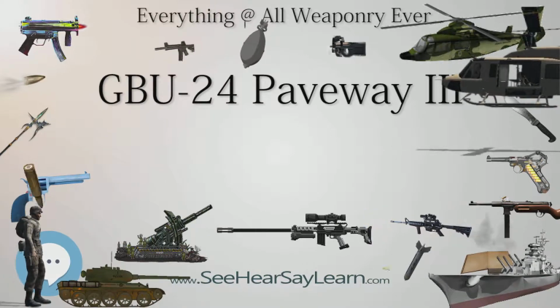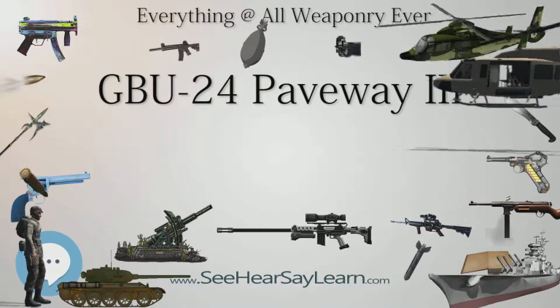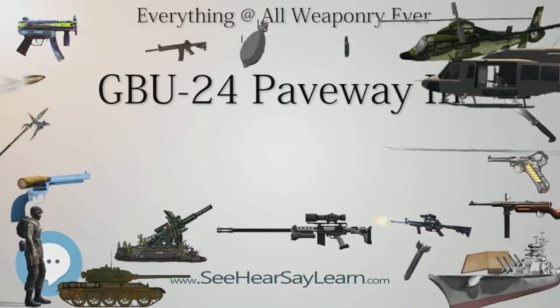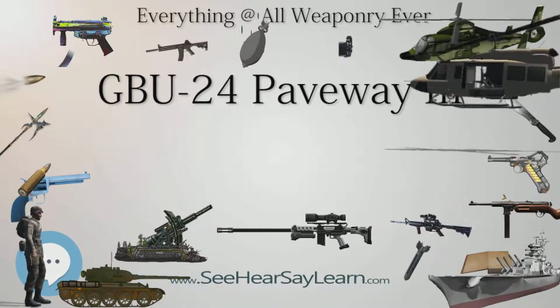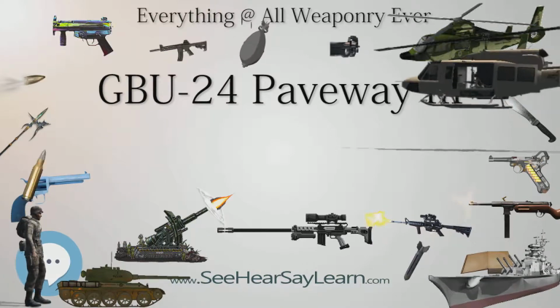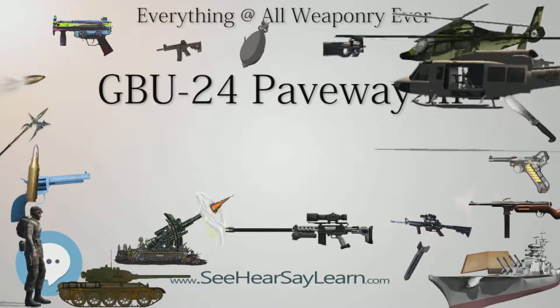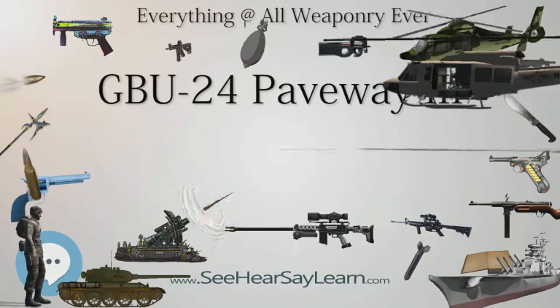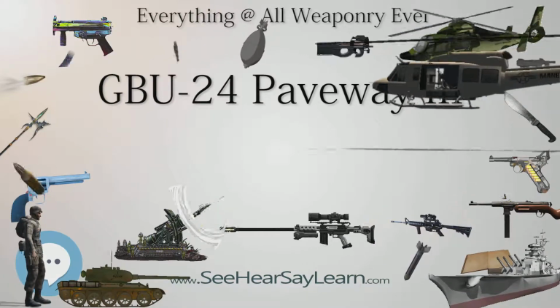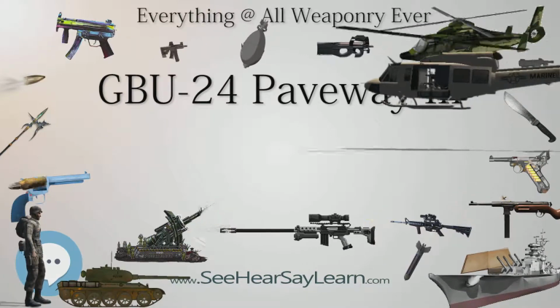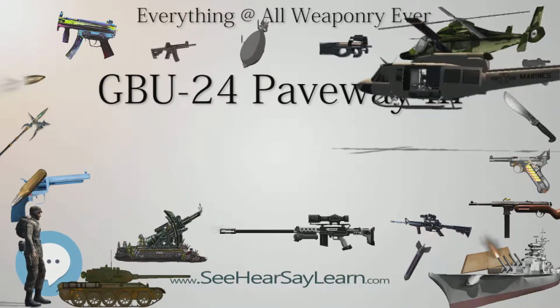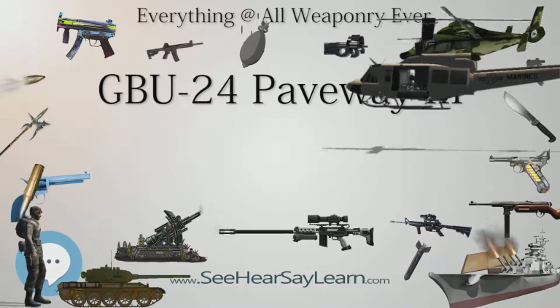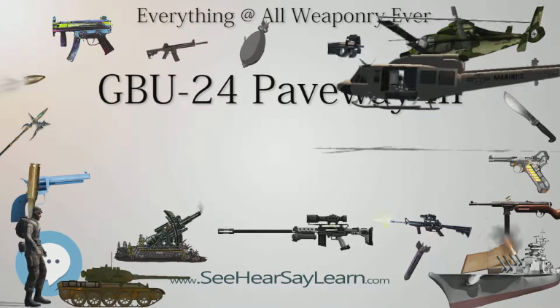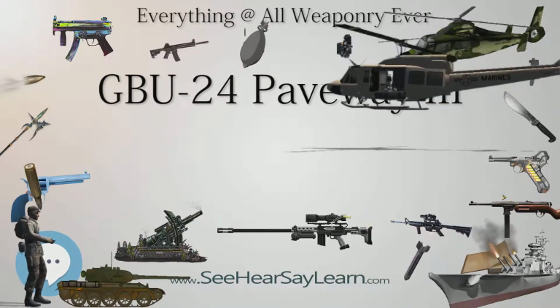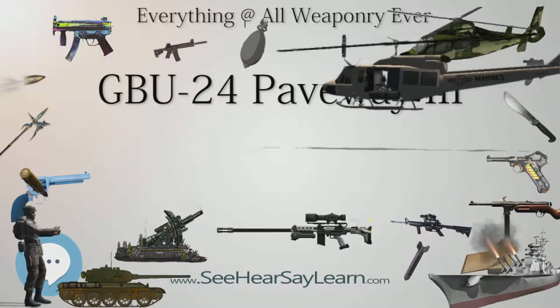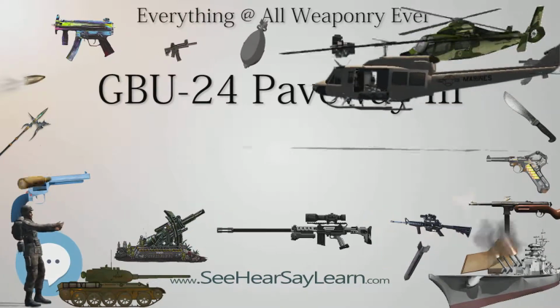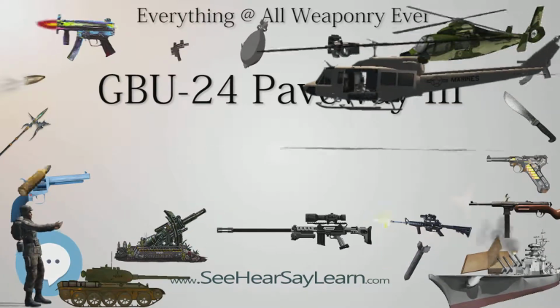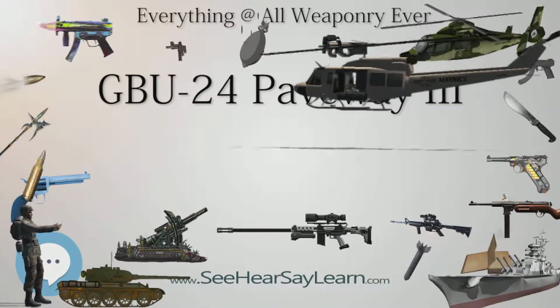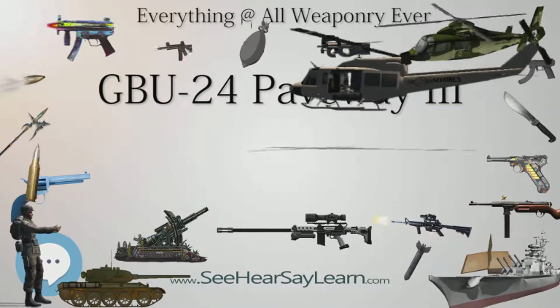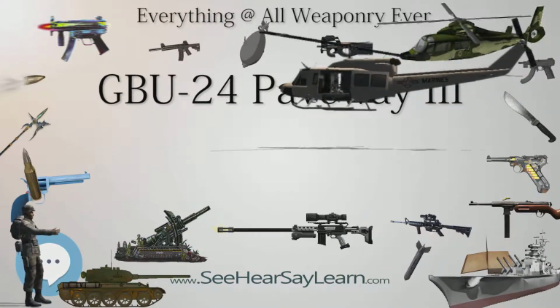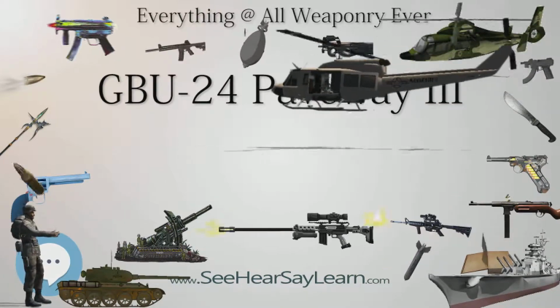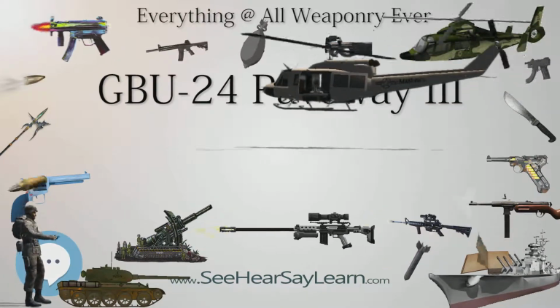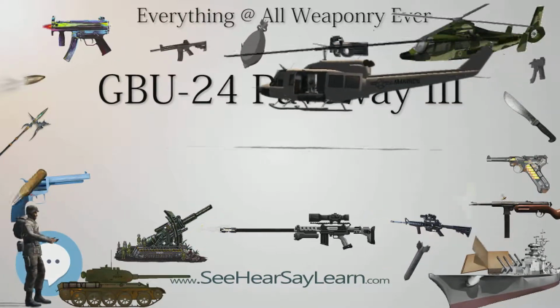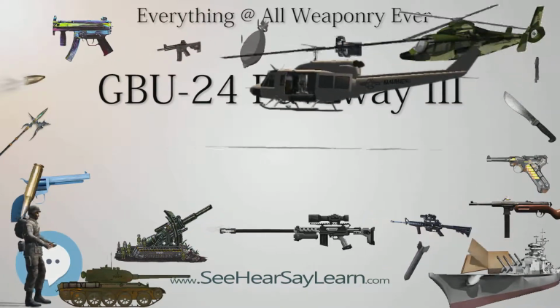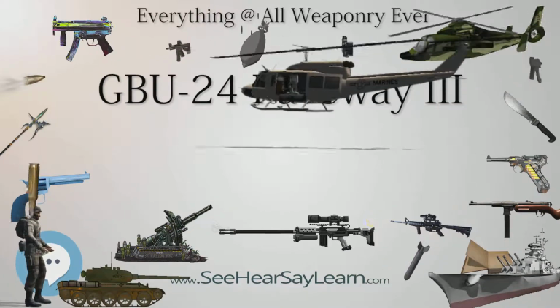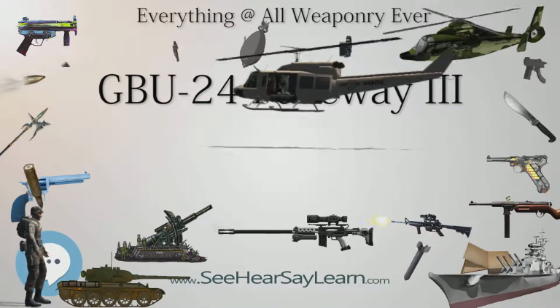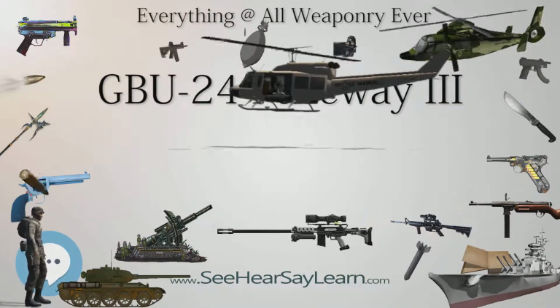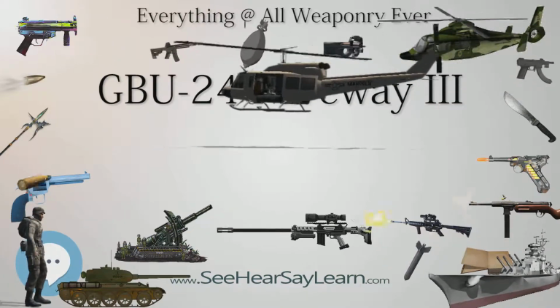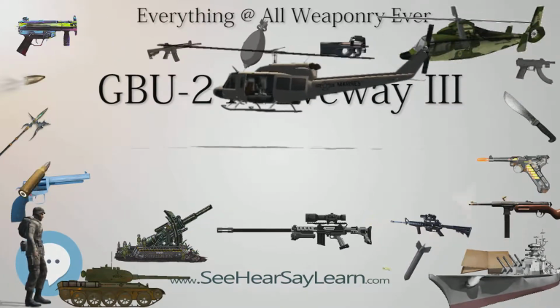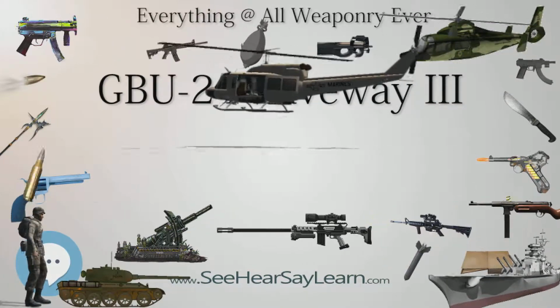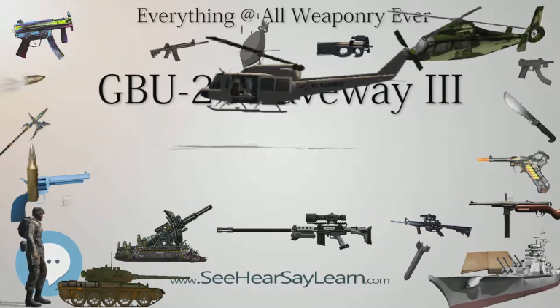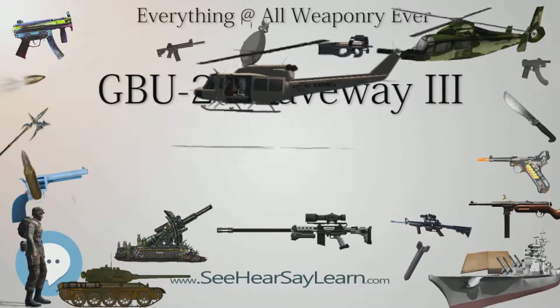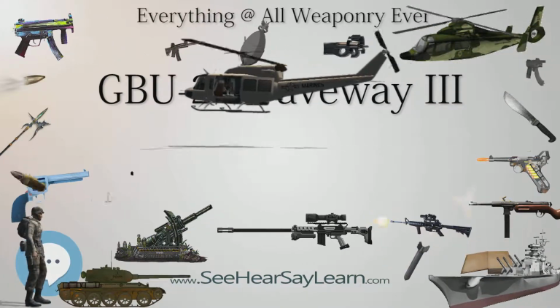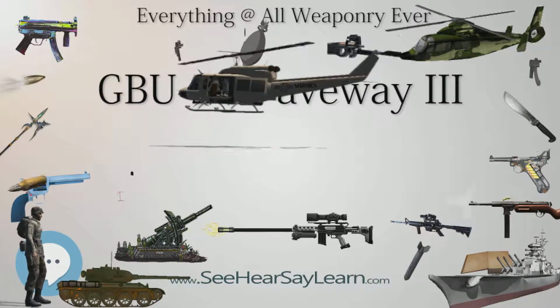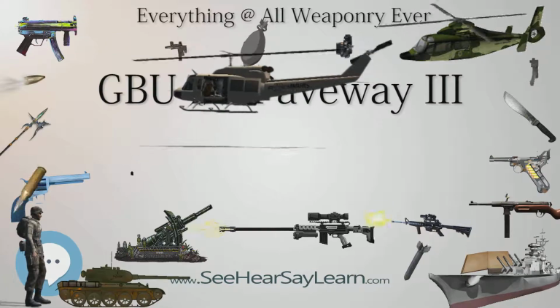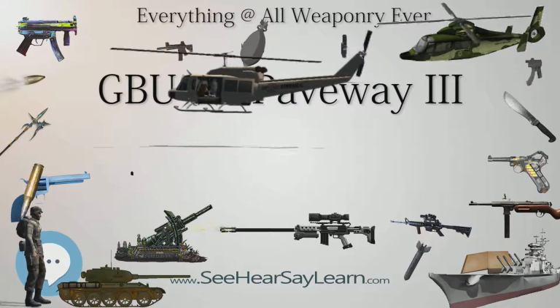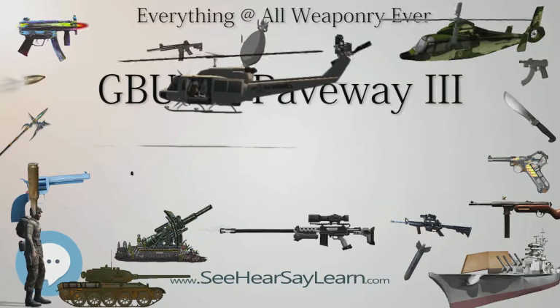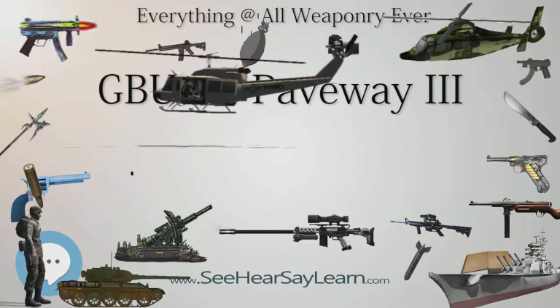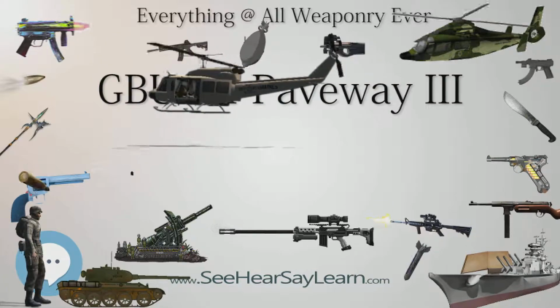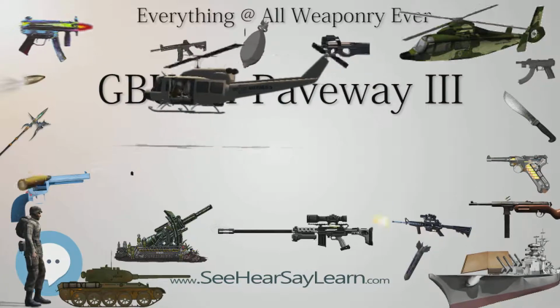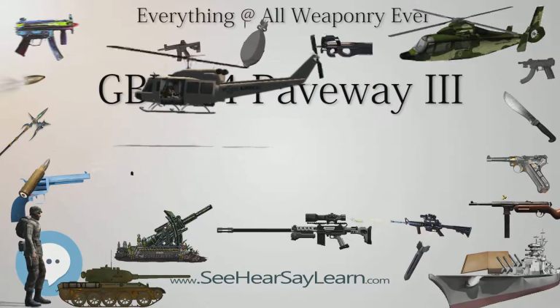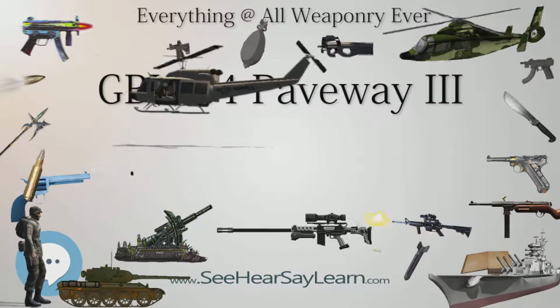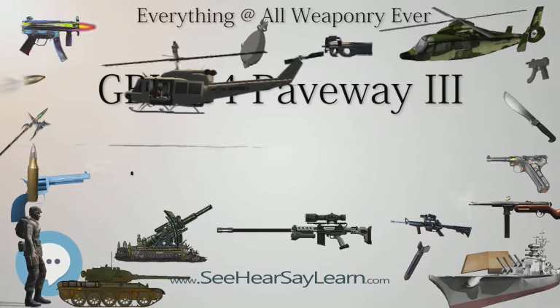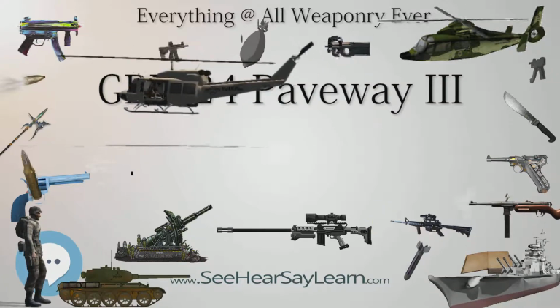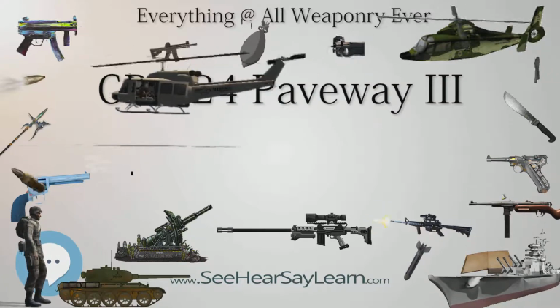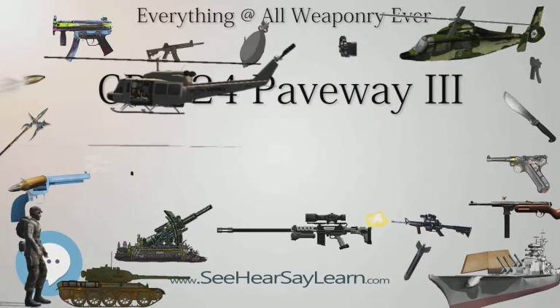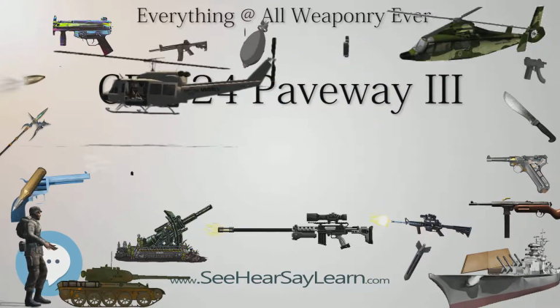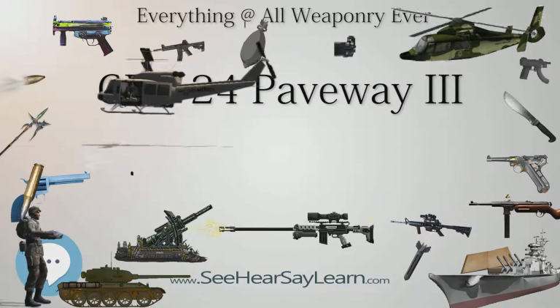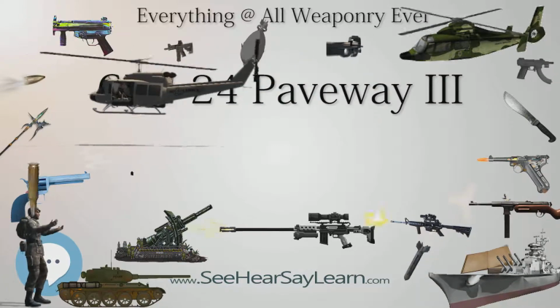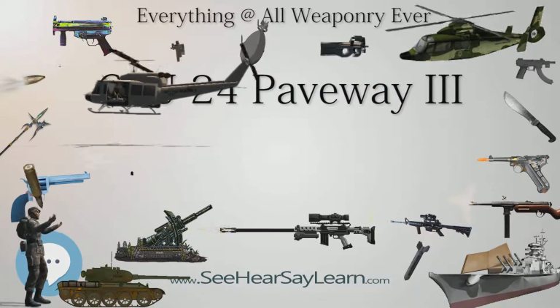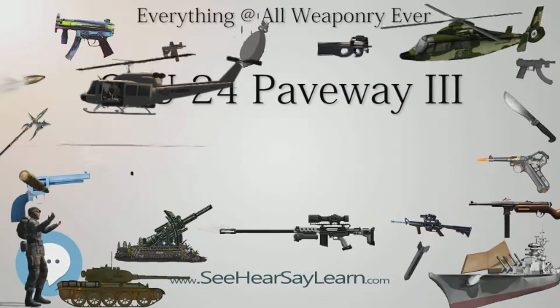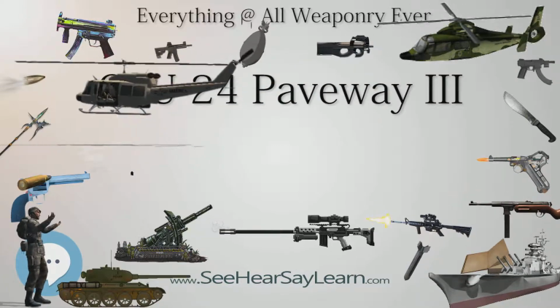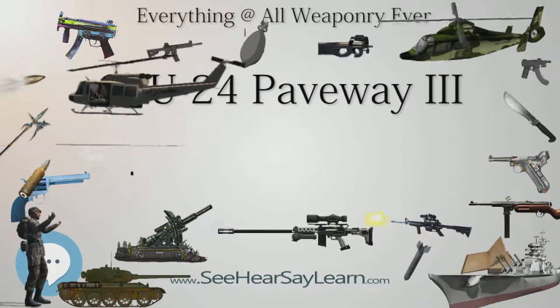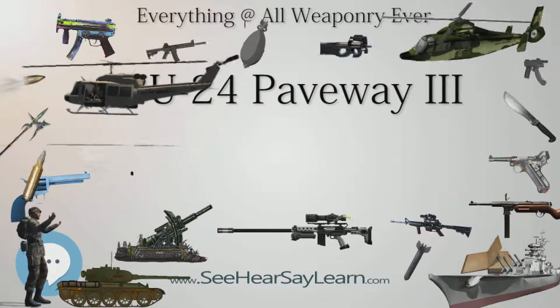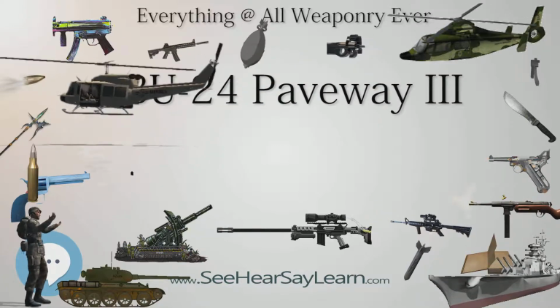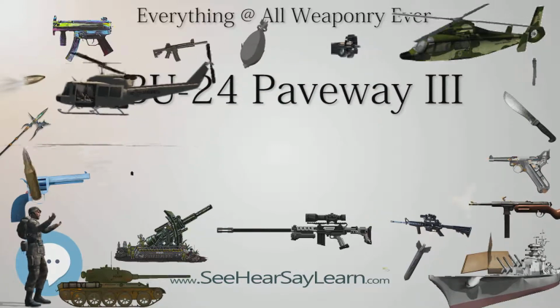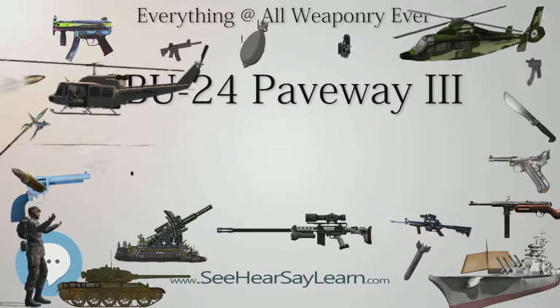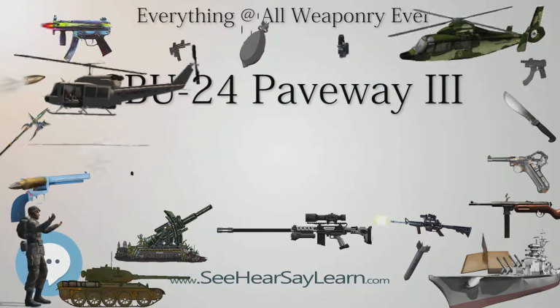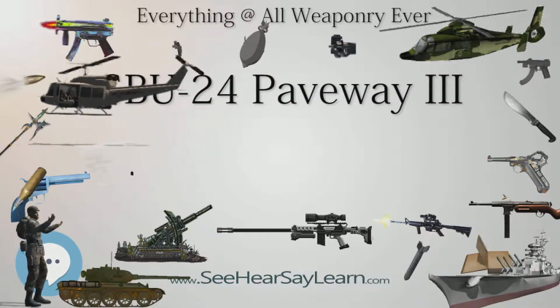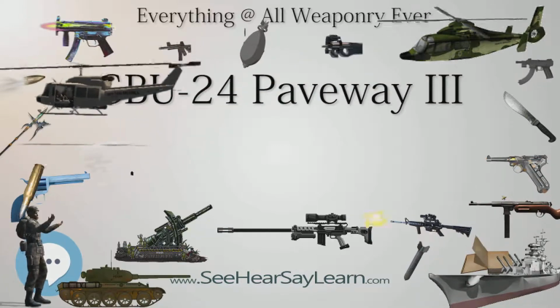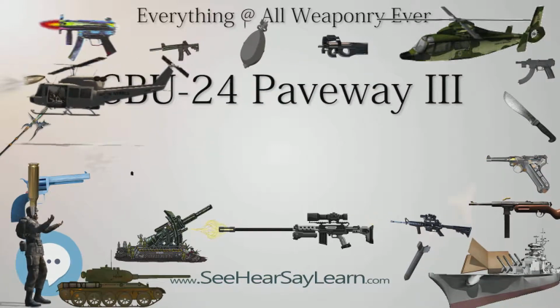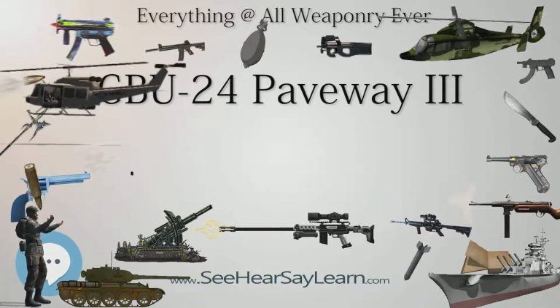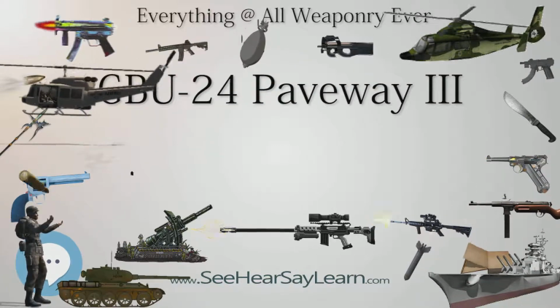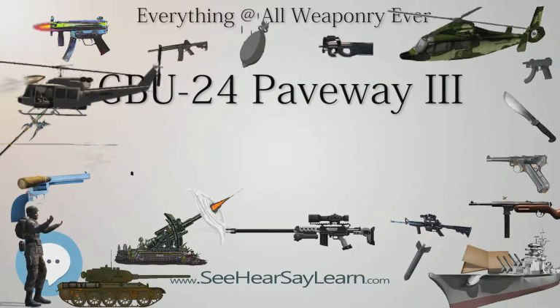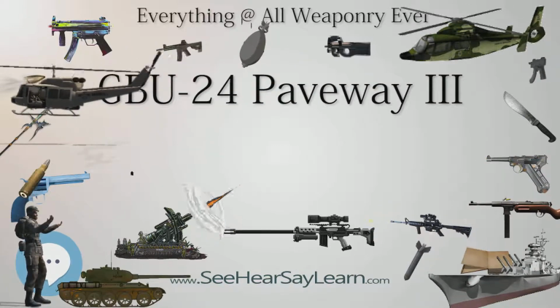This weapon is in service with the U.S. Air Force, U.S. Navy, U.S. Marine Corps, and various NATO air forces.